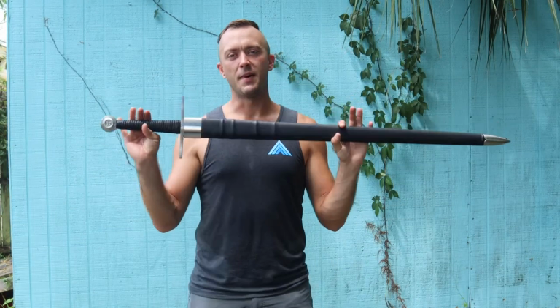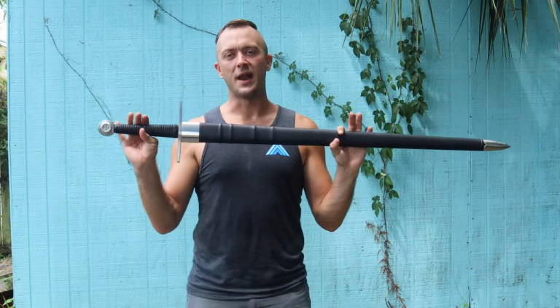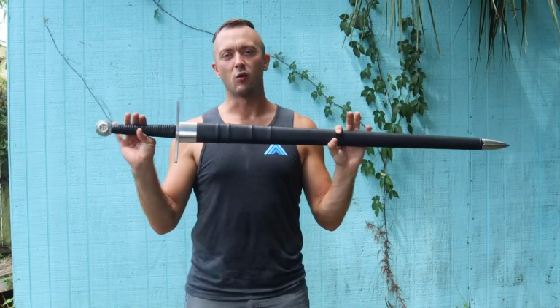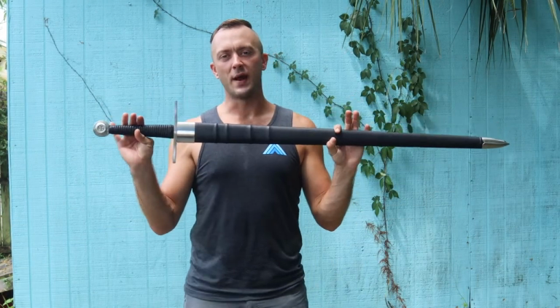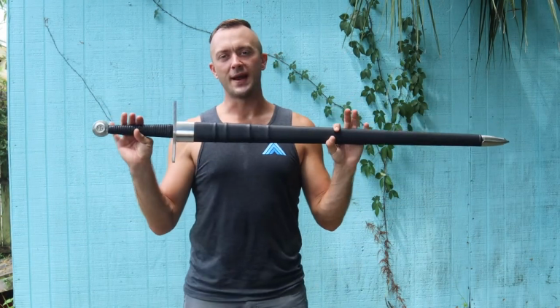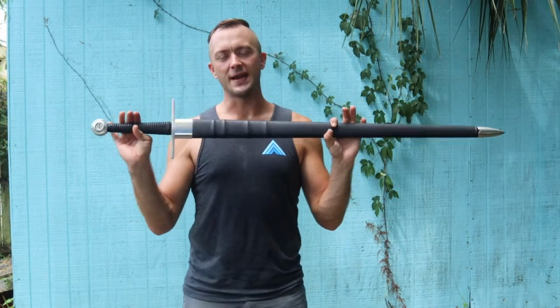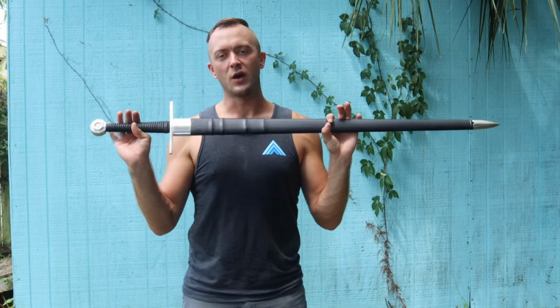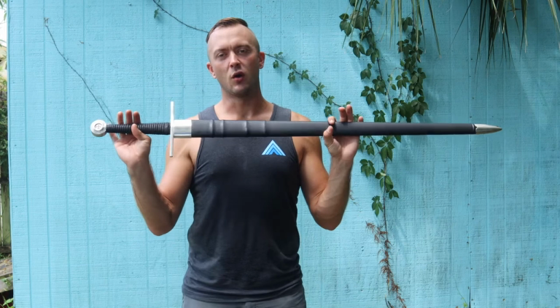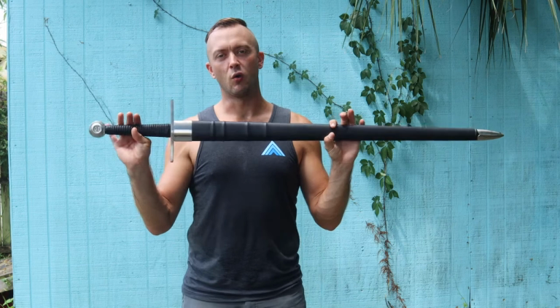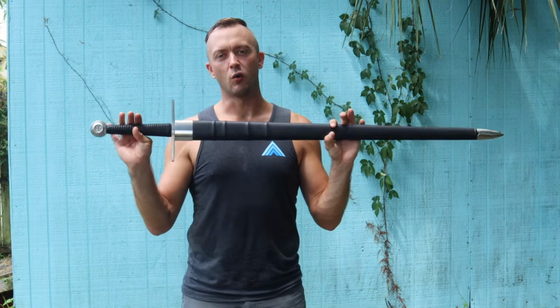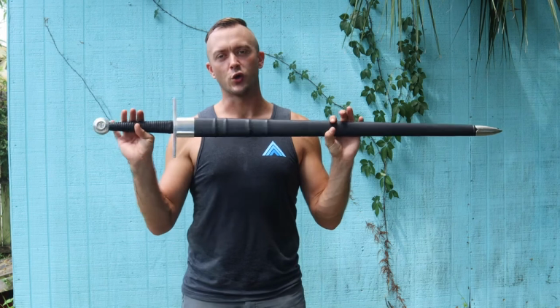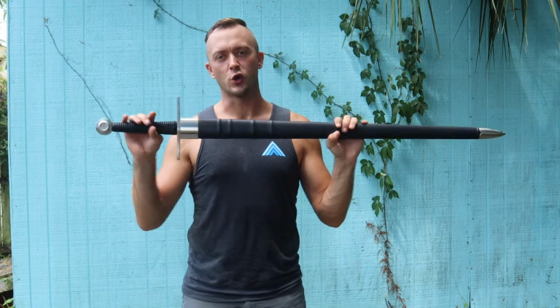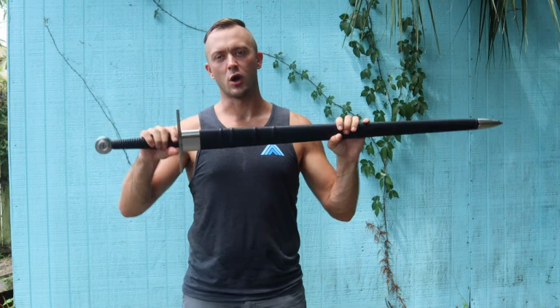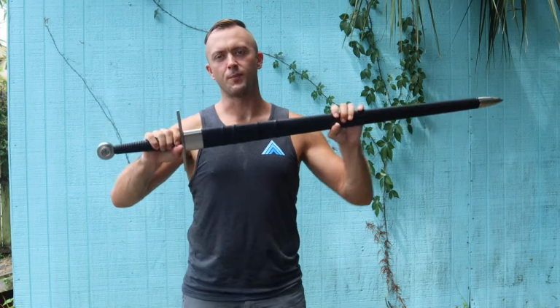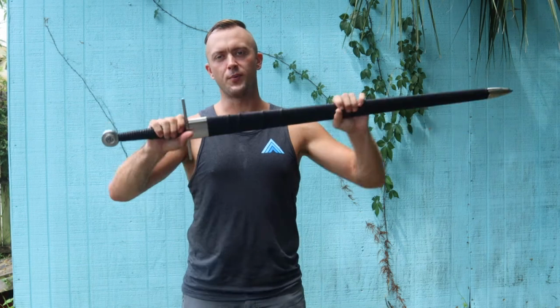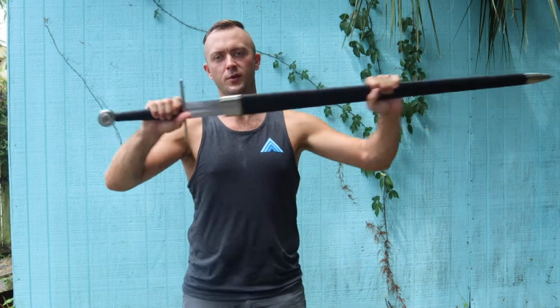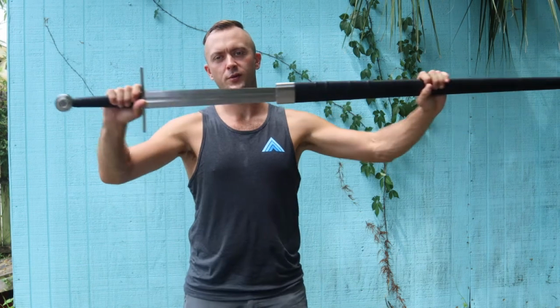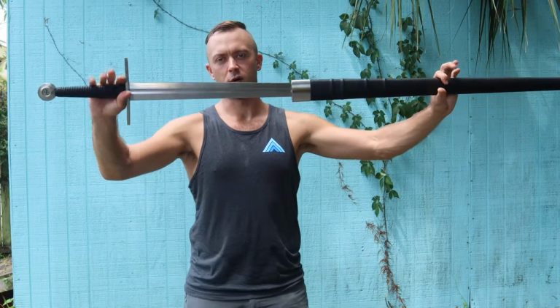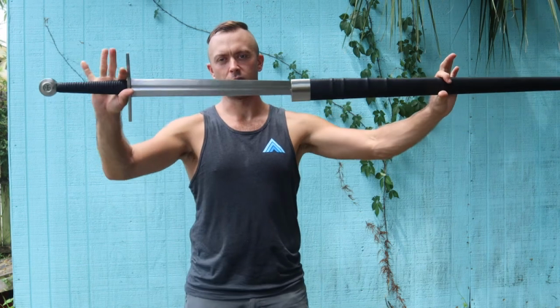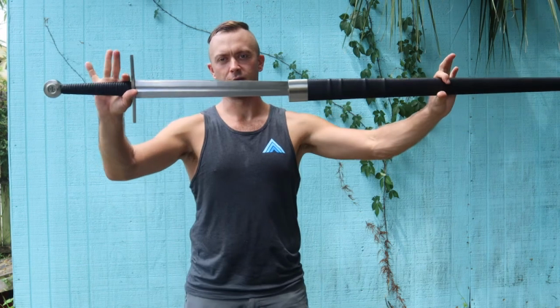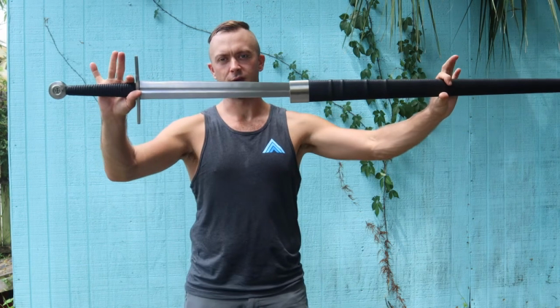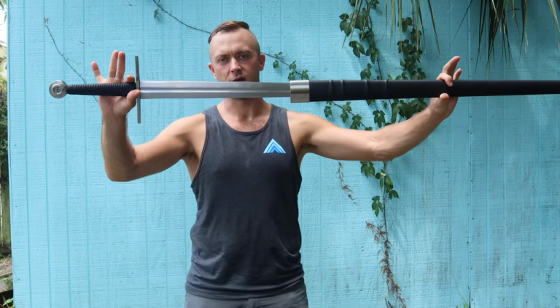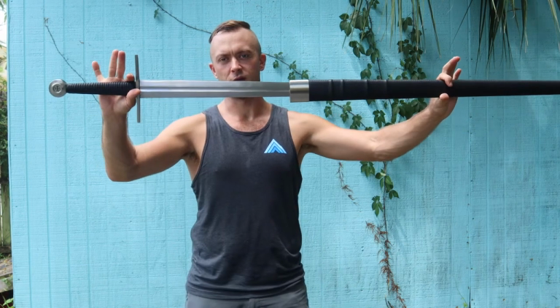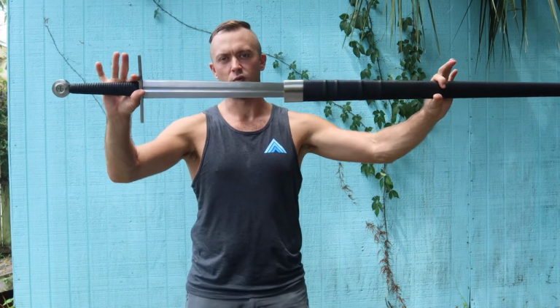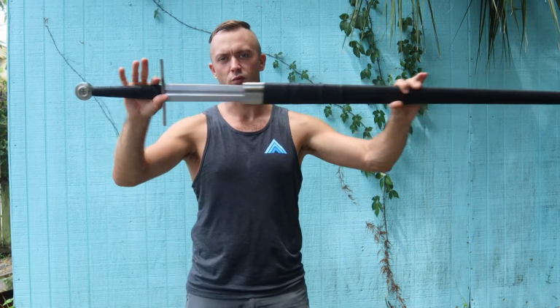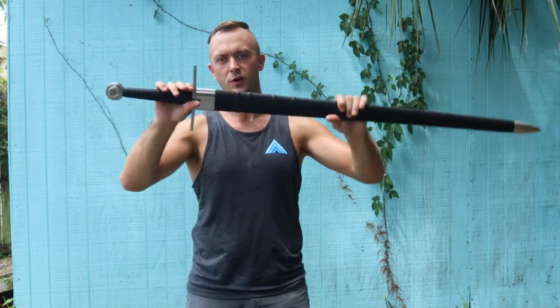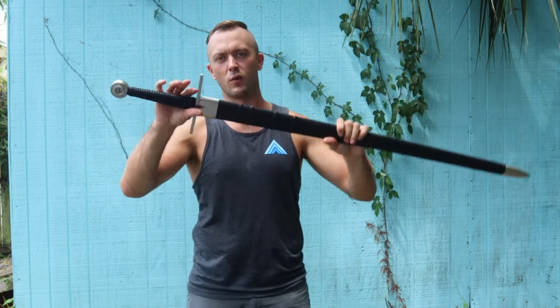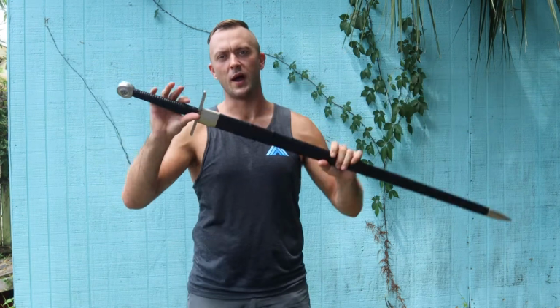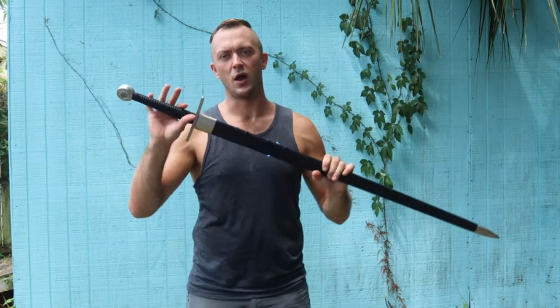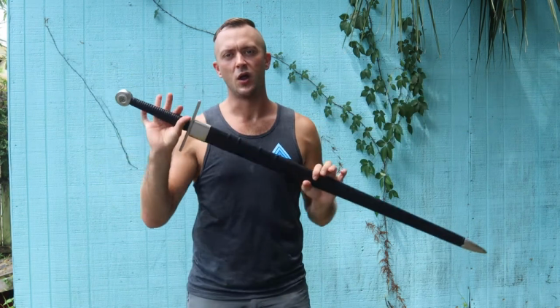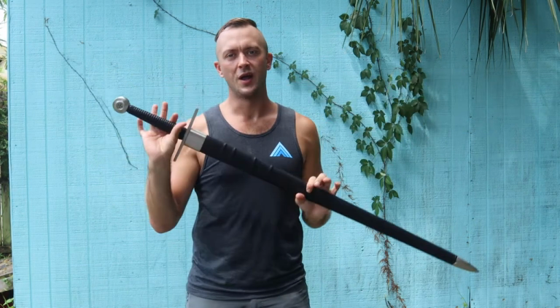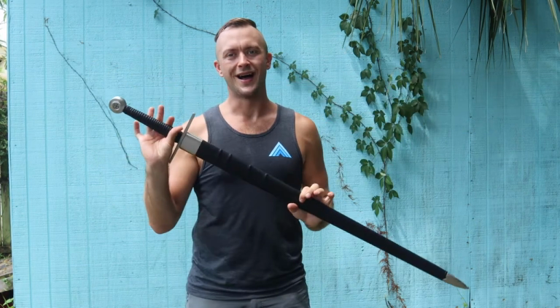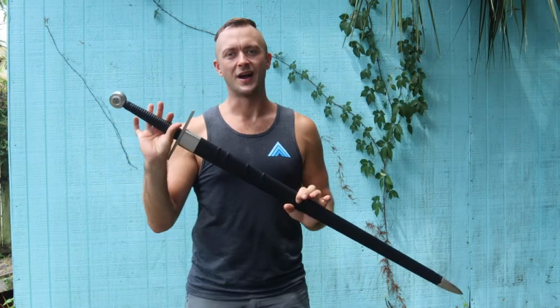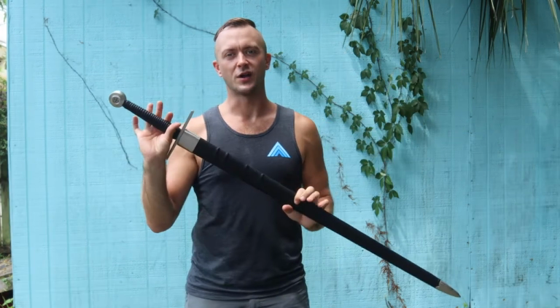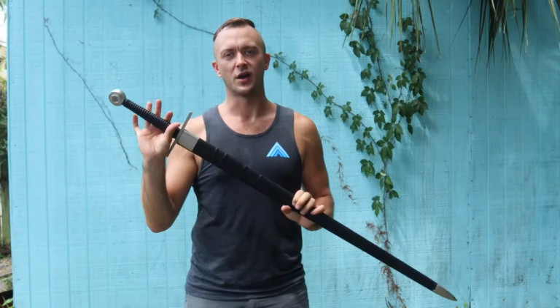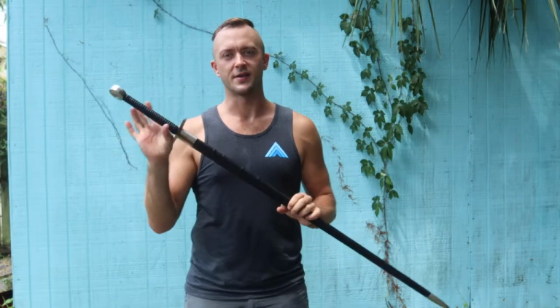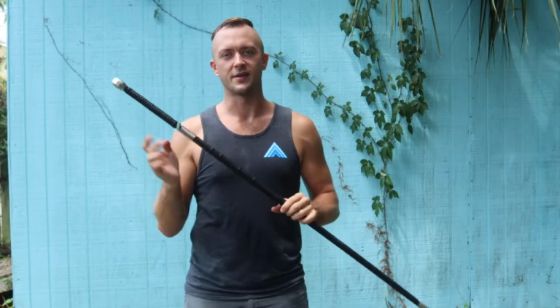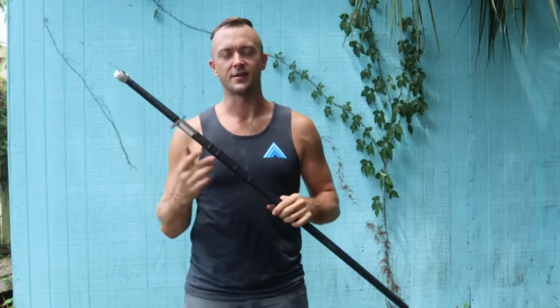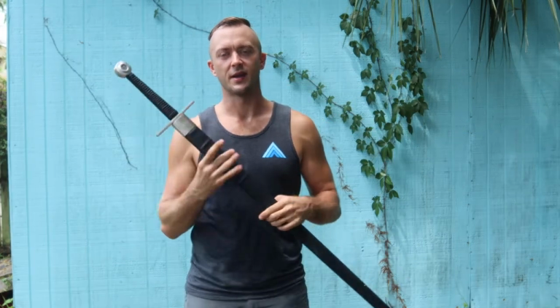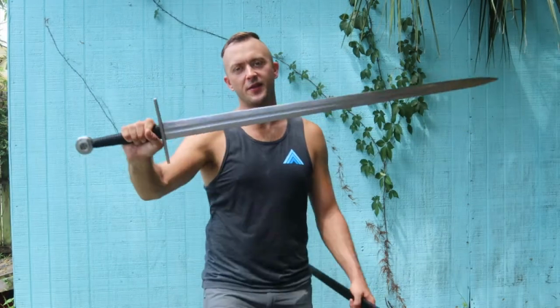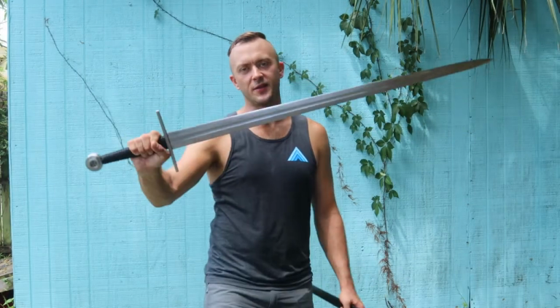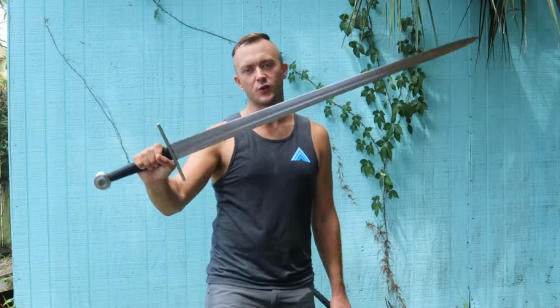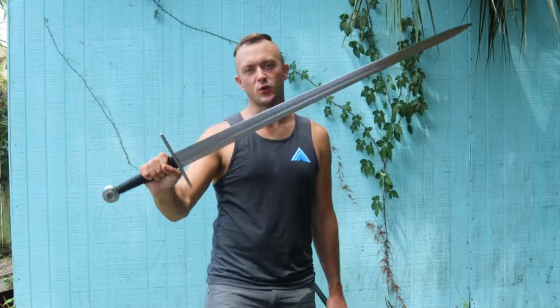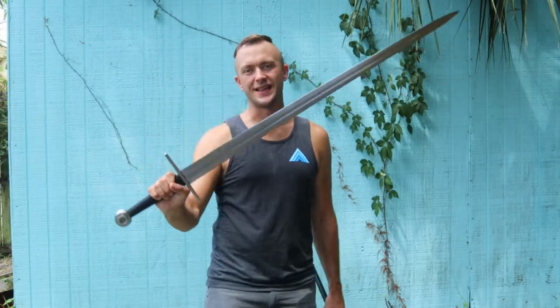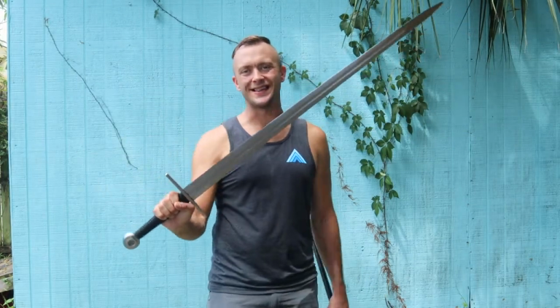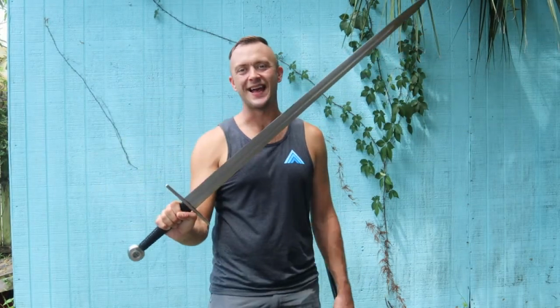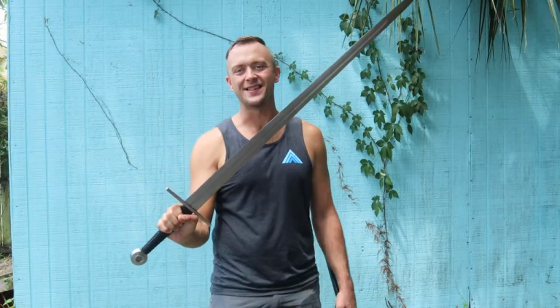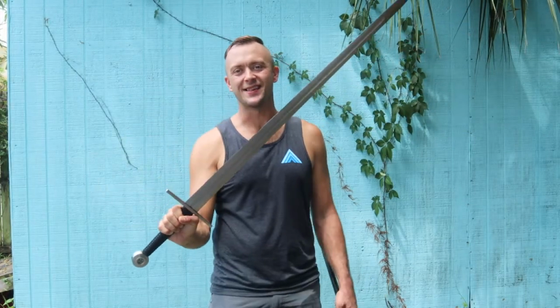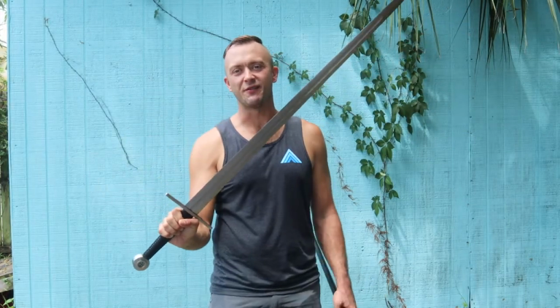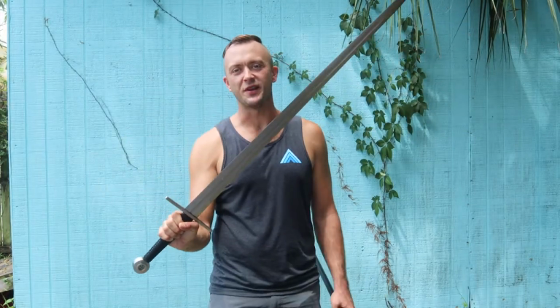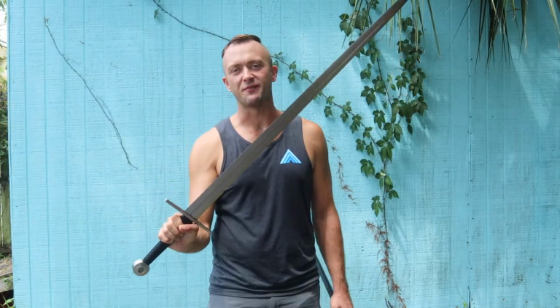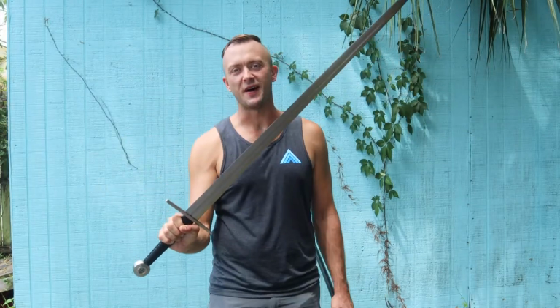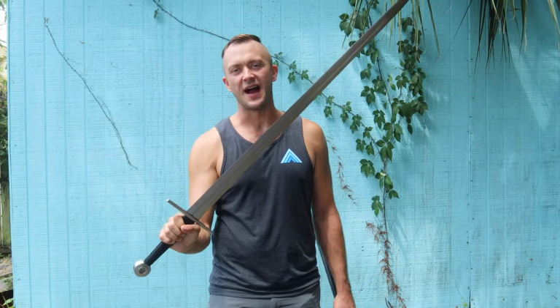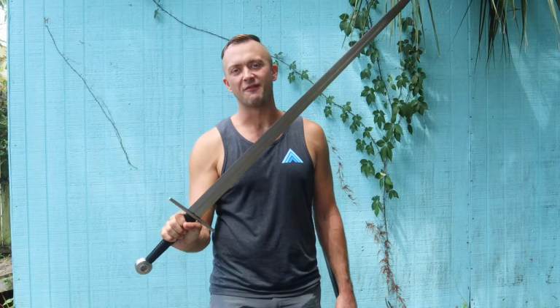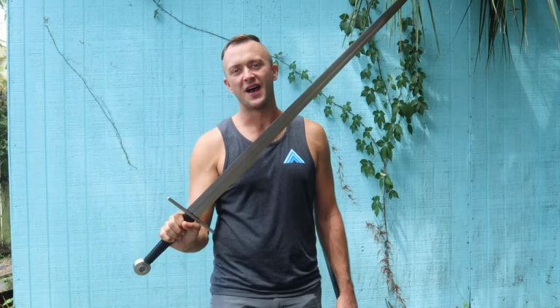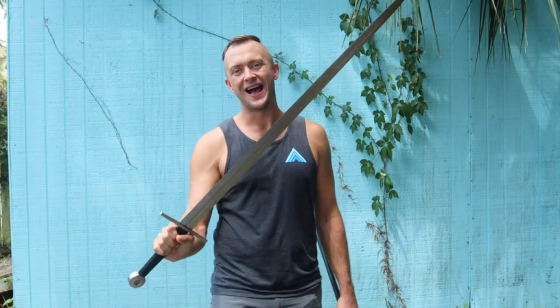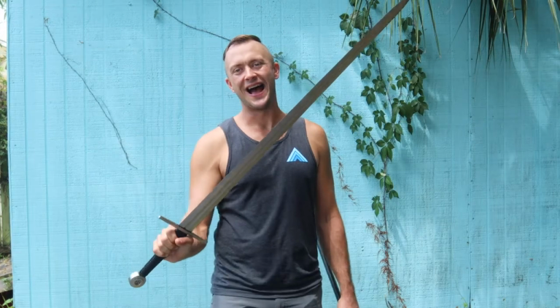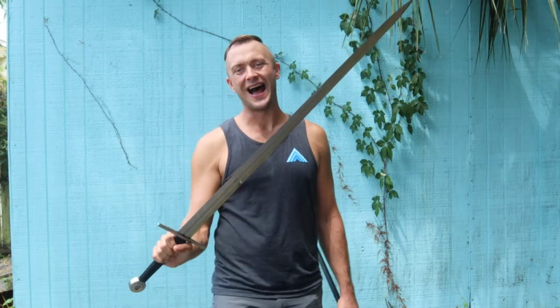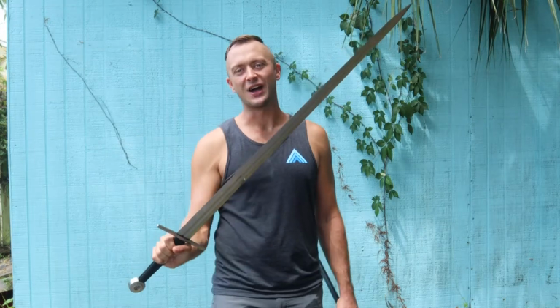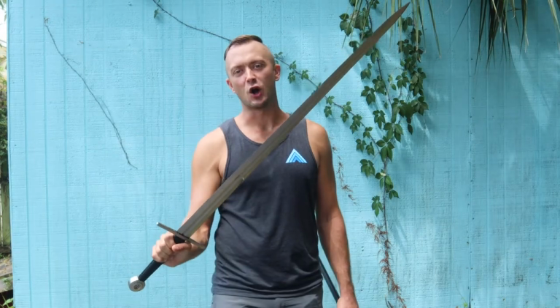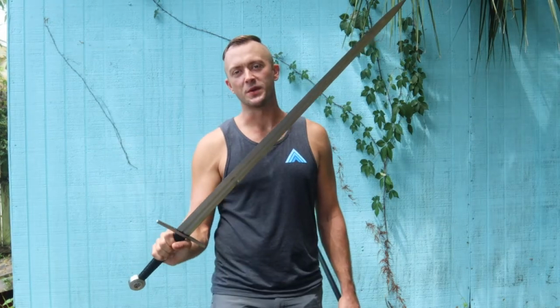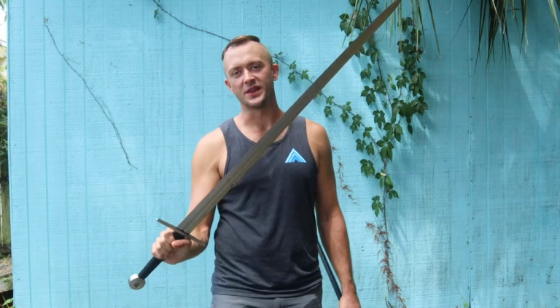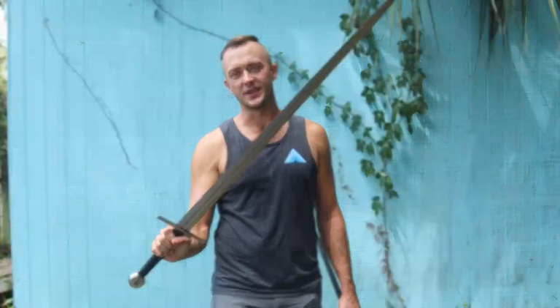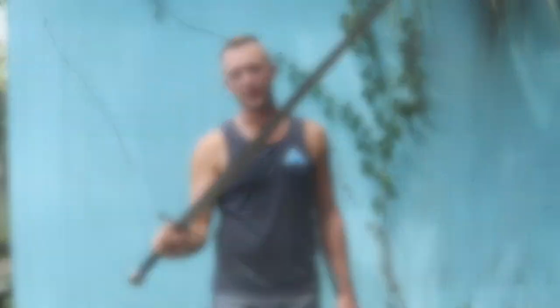Battle-ready and sharp, so this is going to do really well on cut-testing. This one is 1075 high-carbon steel.